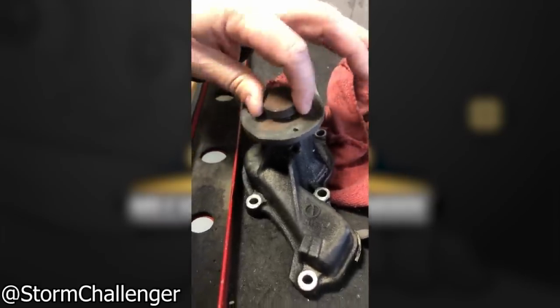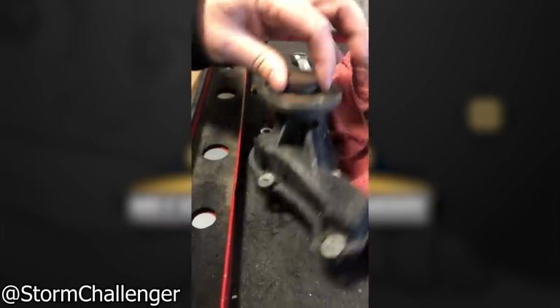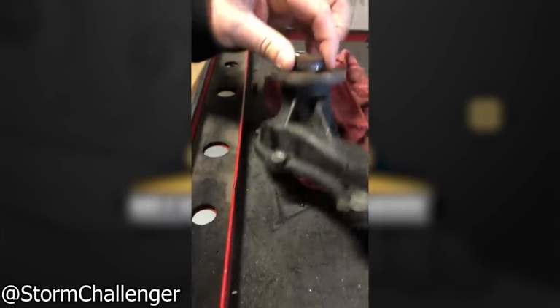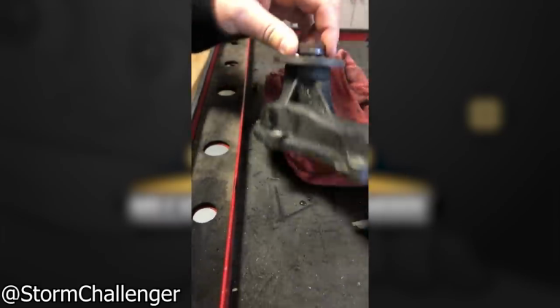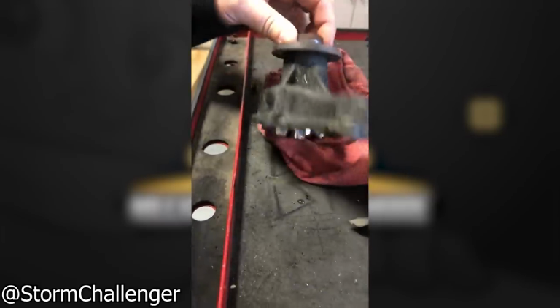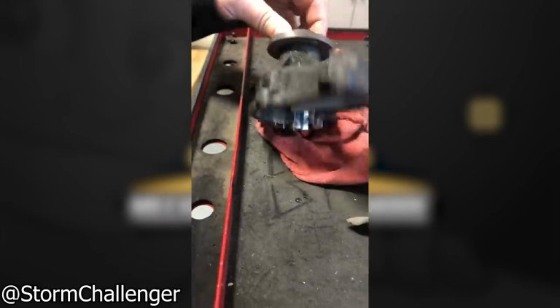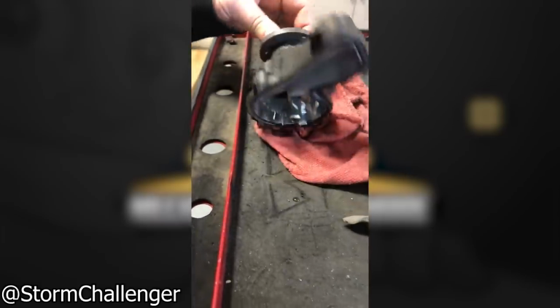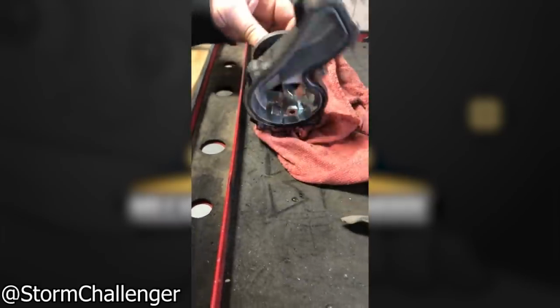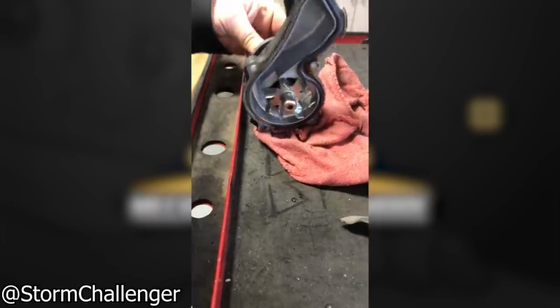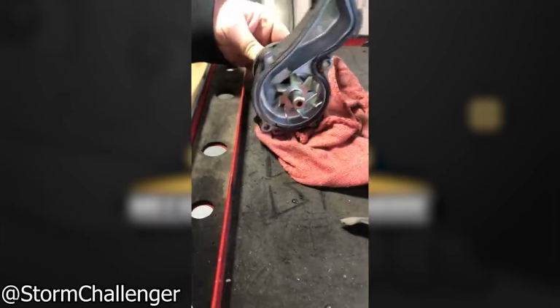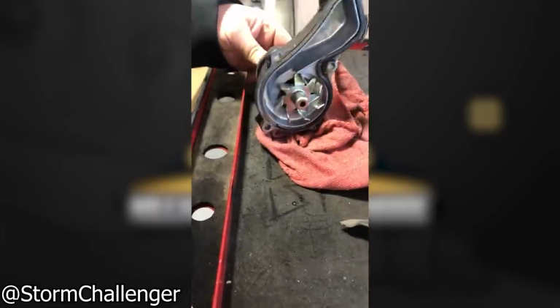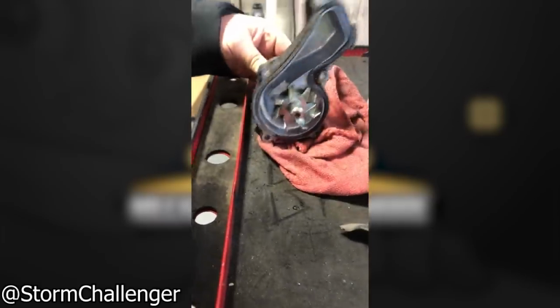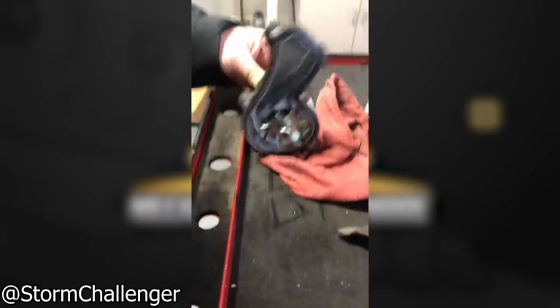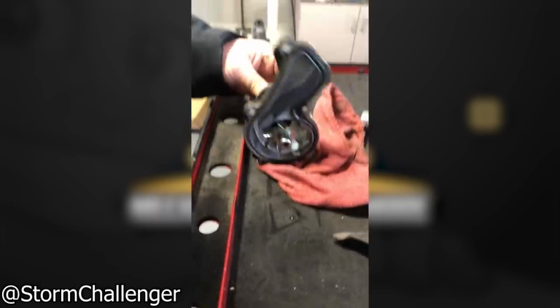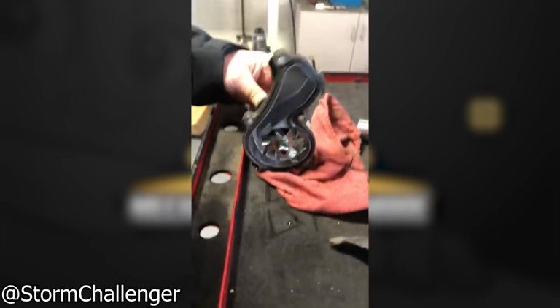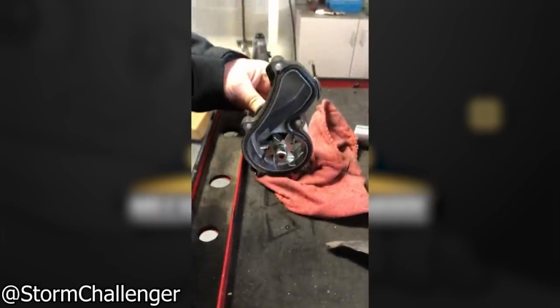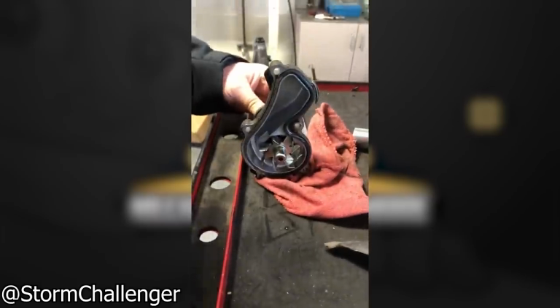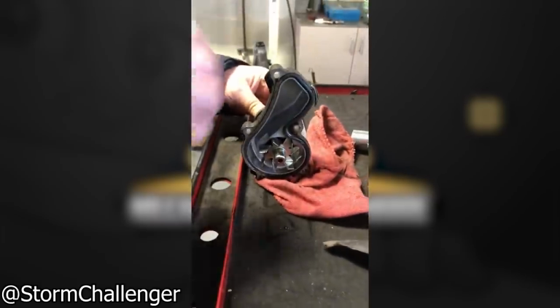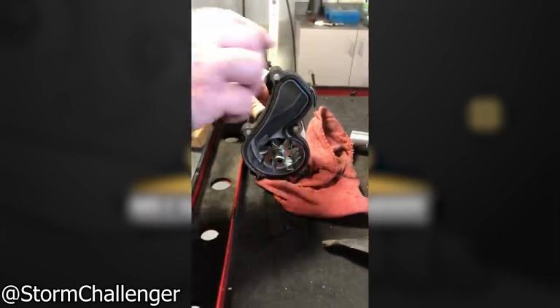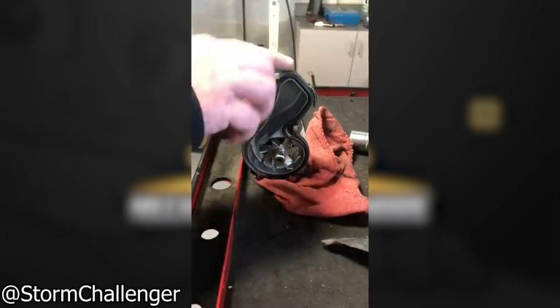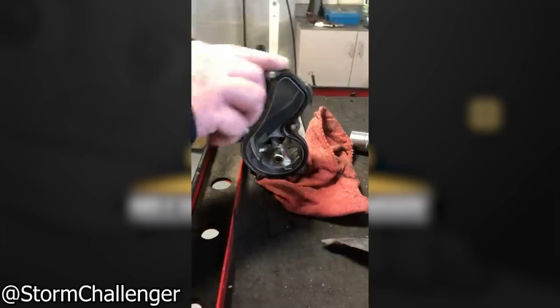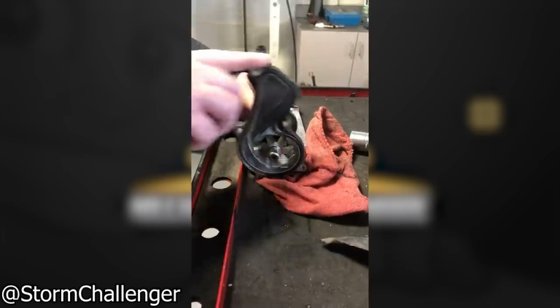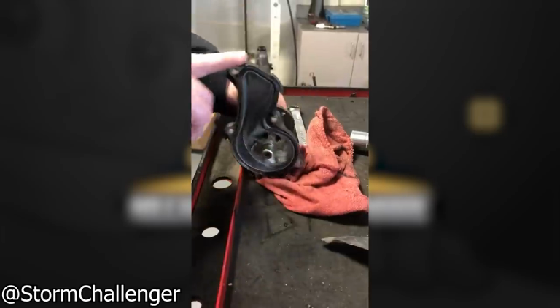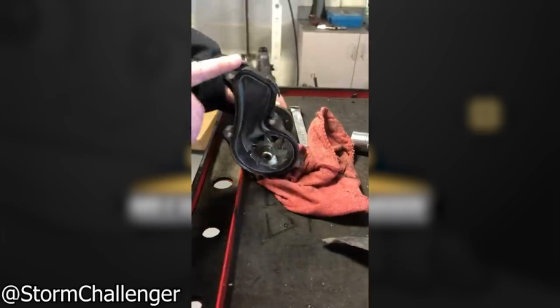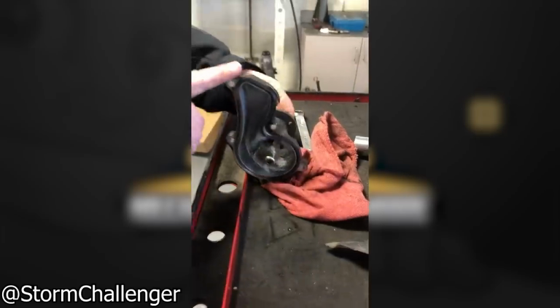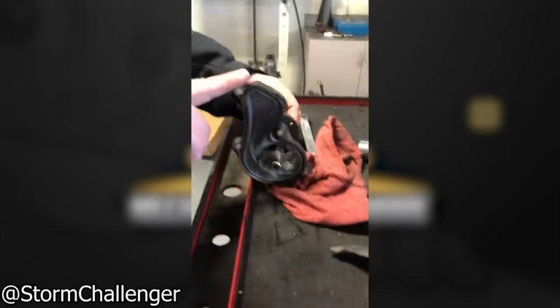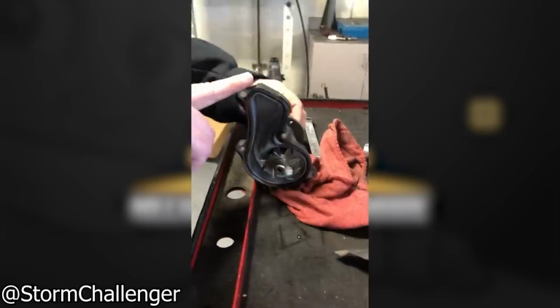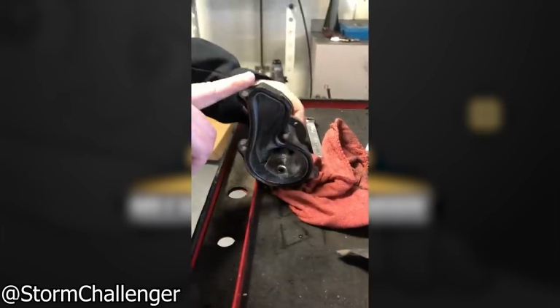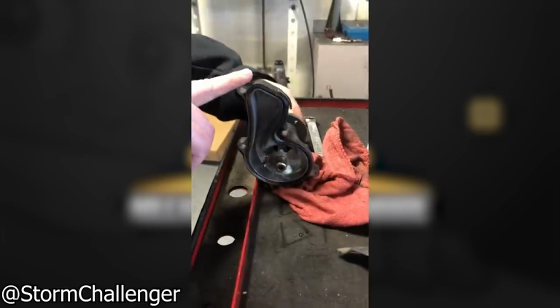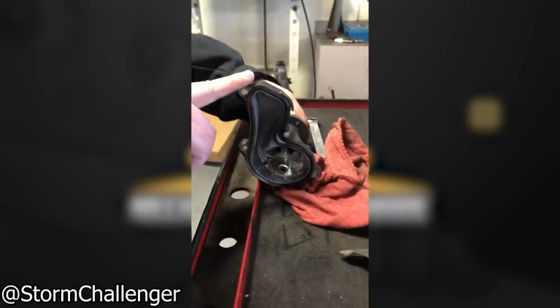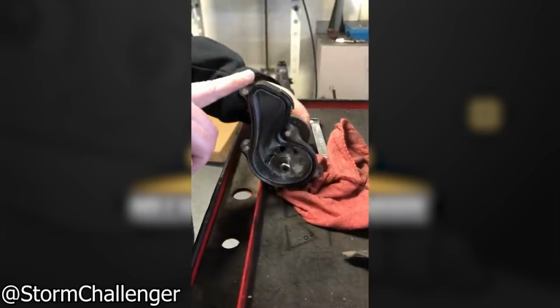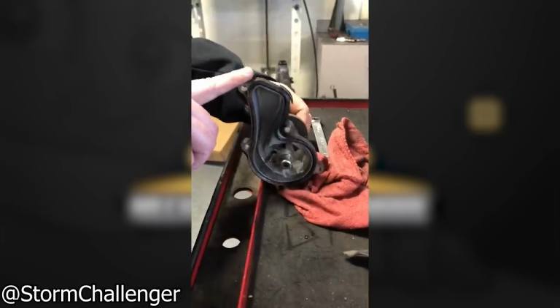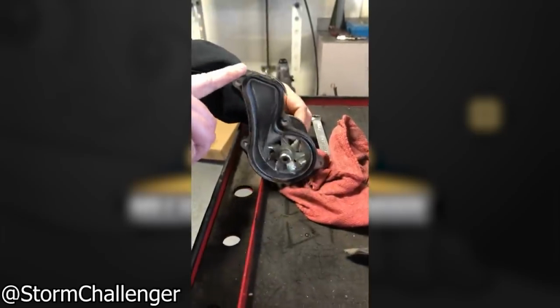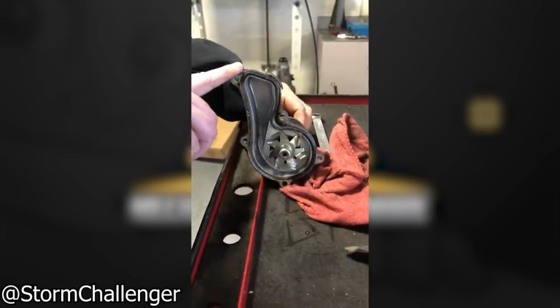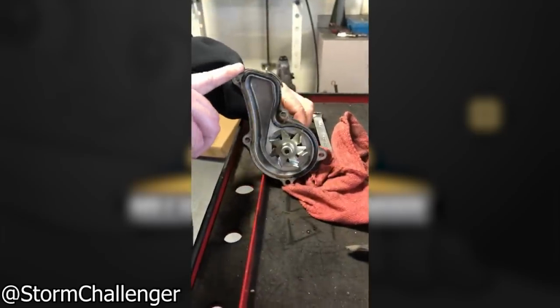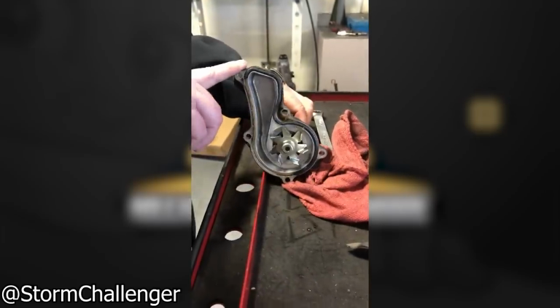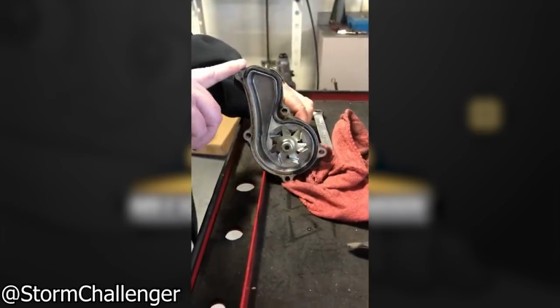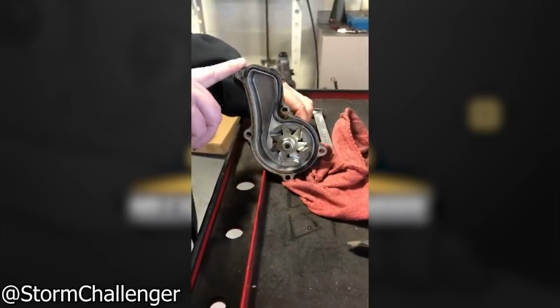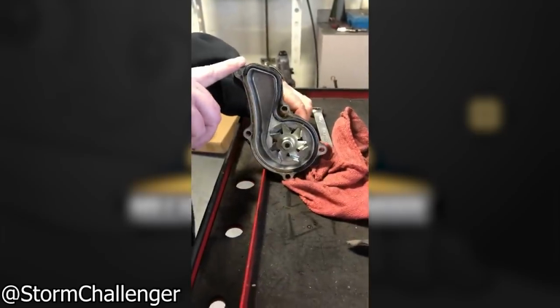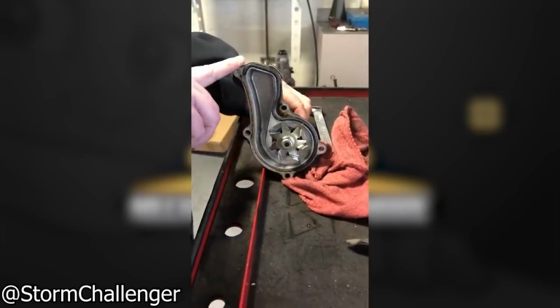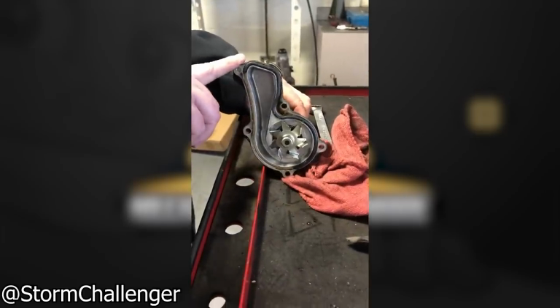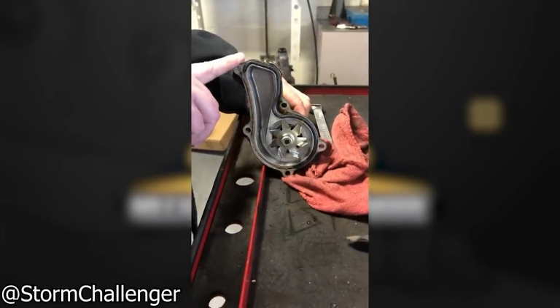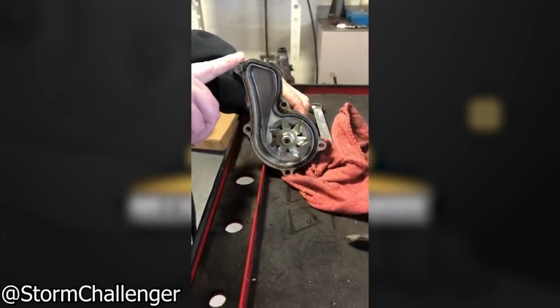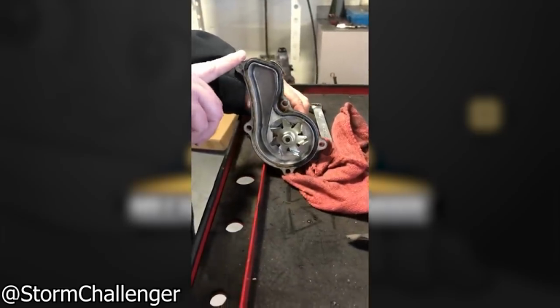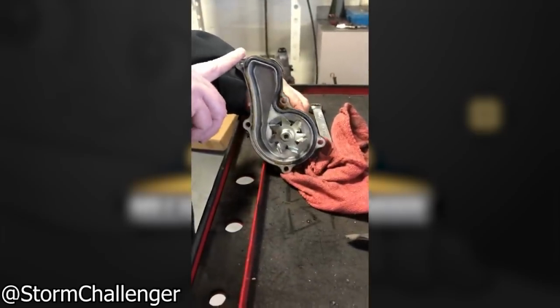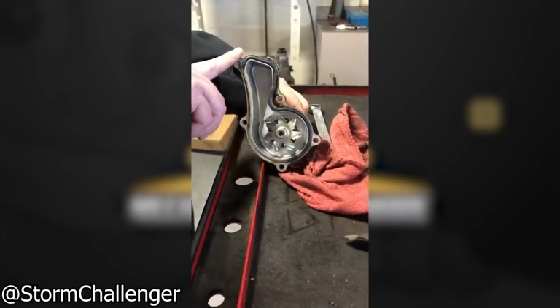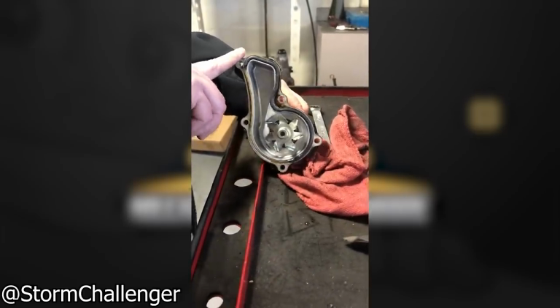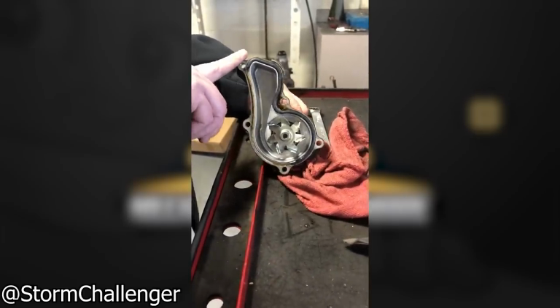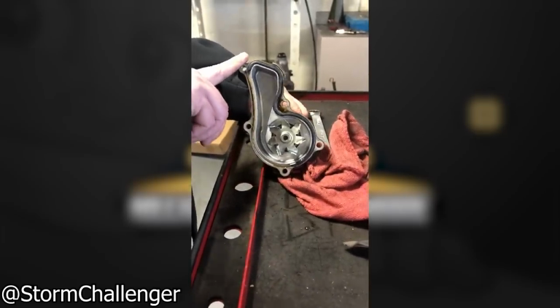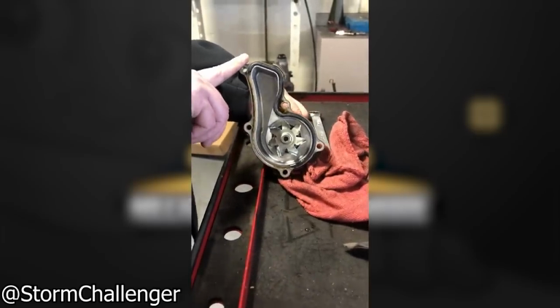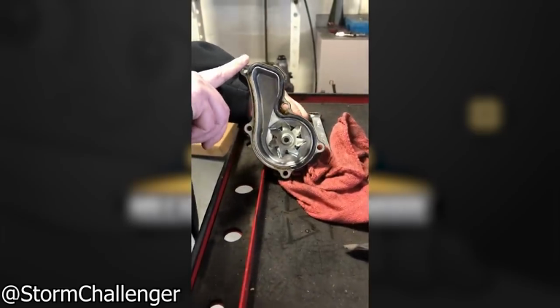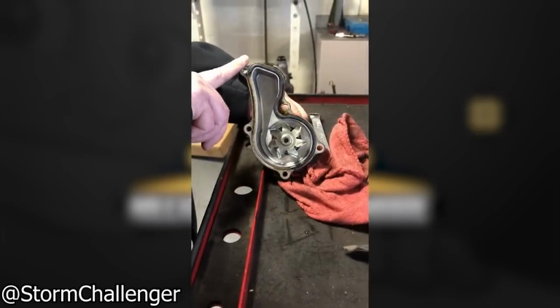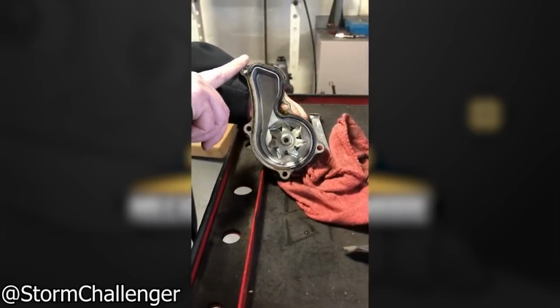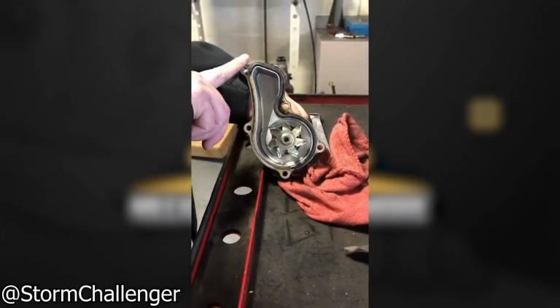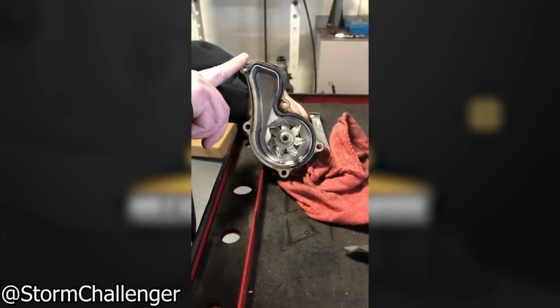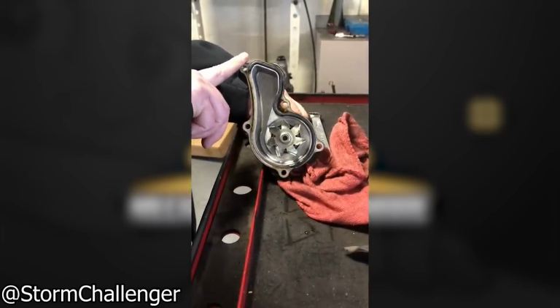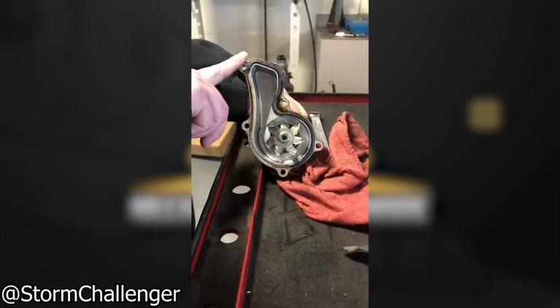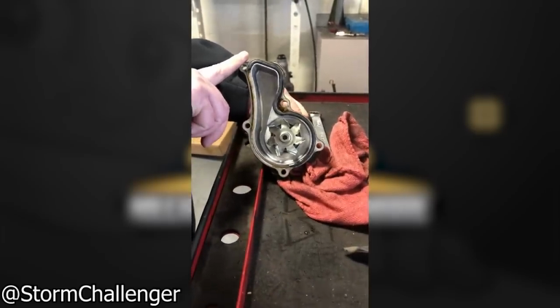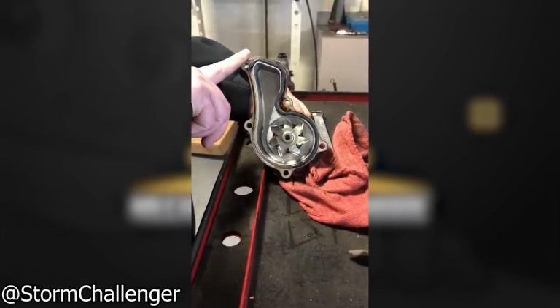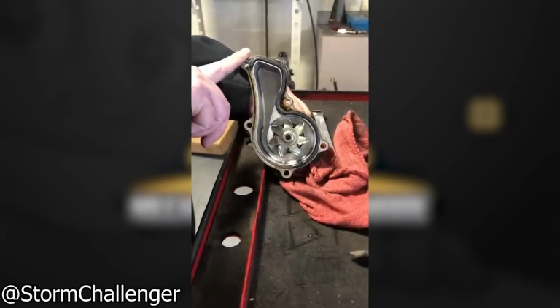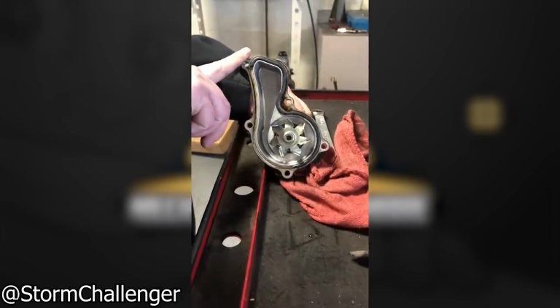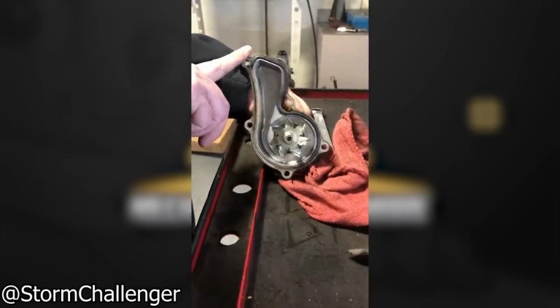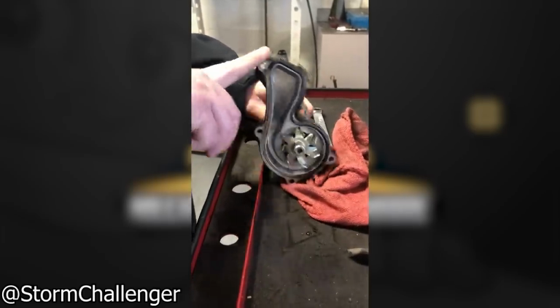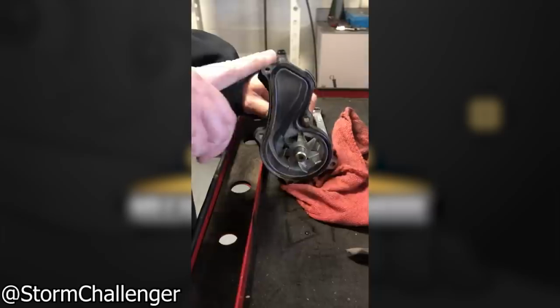It's funny because the bearing is actually still okay - the impeller looks like a brand new water pump on the engine. Yeah, it does.